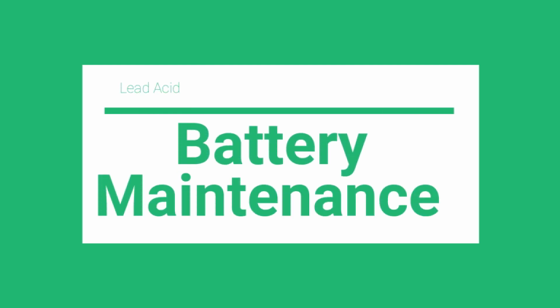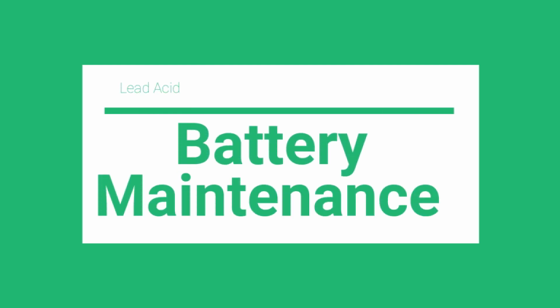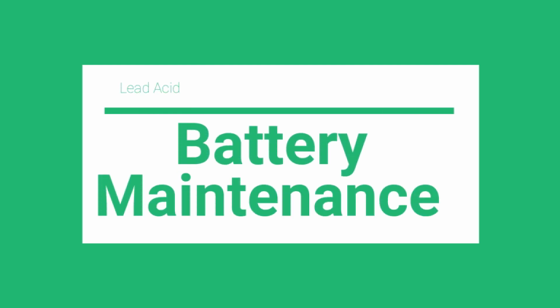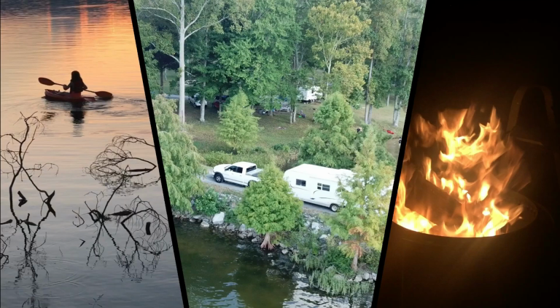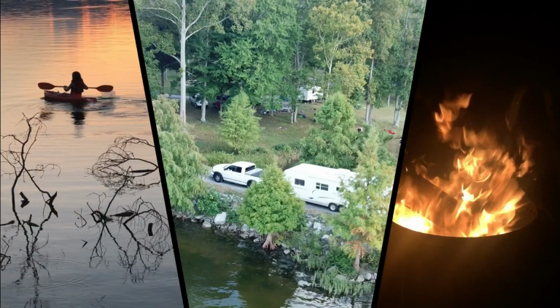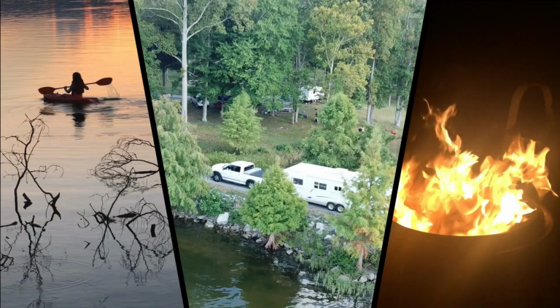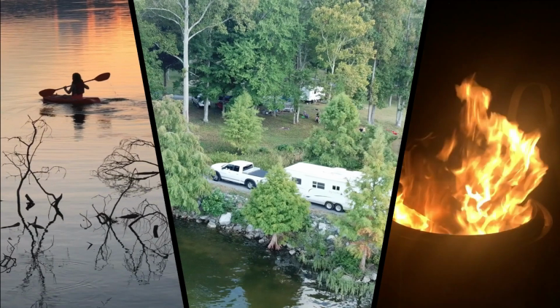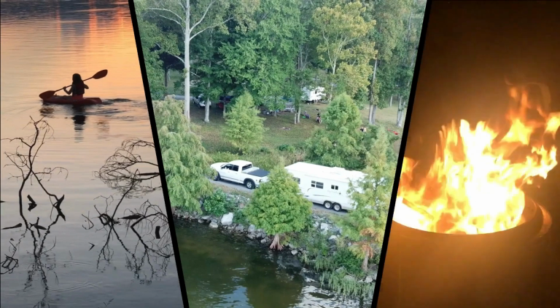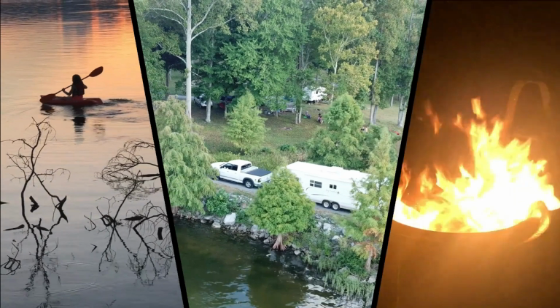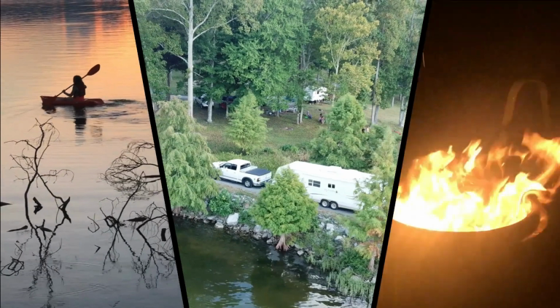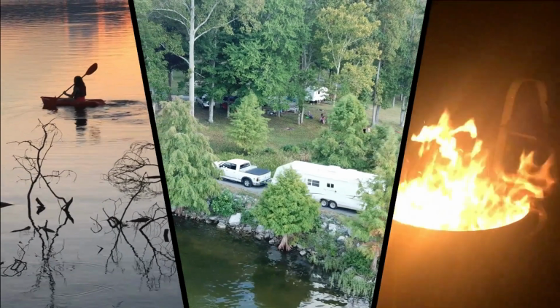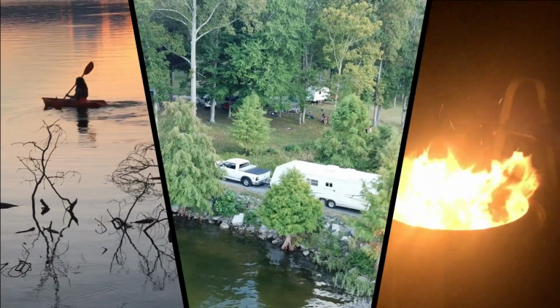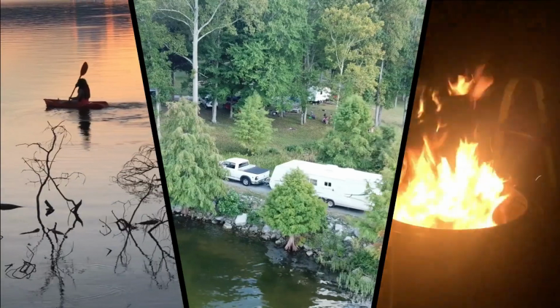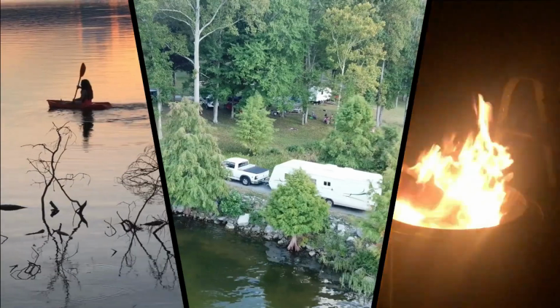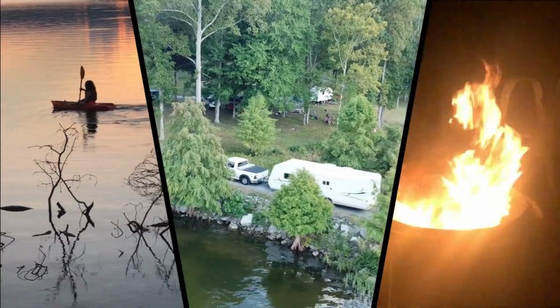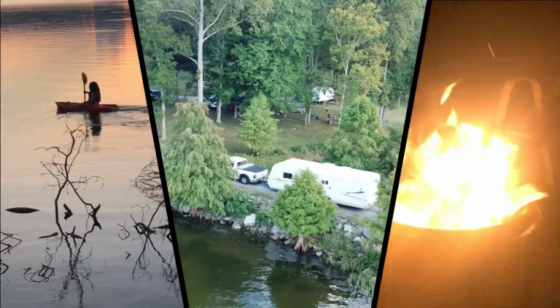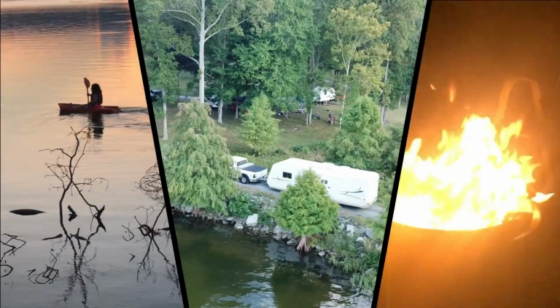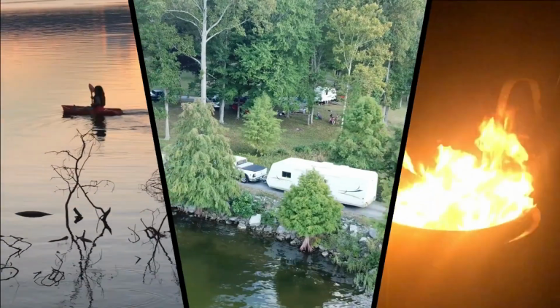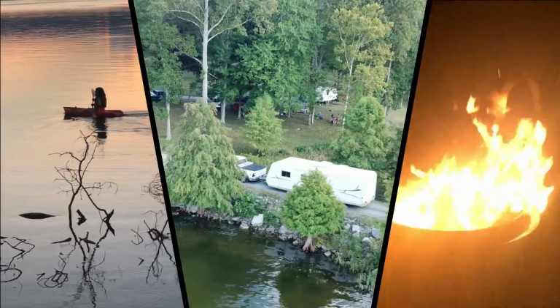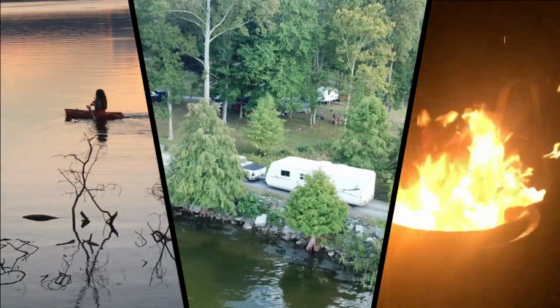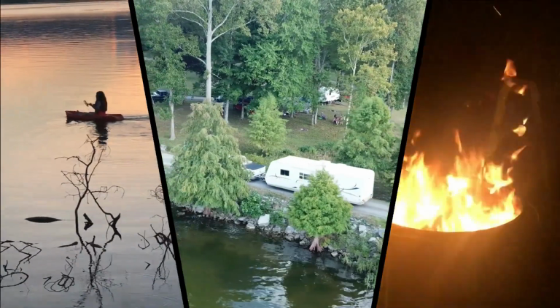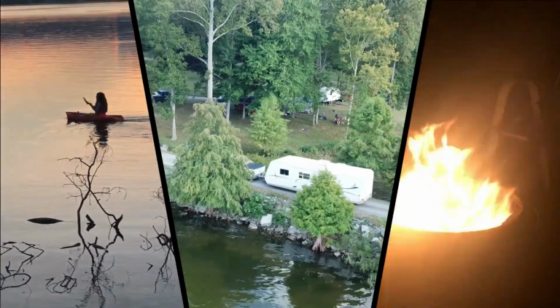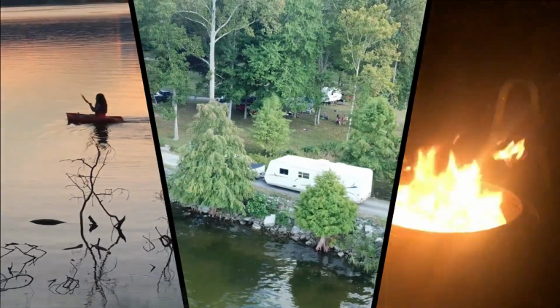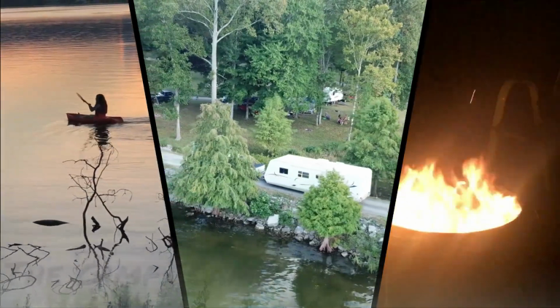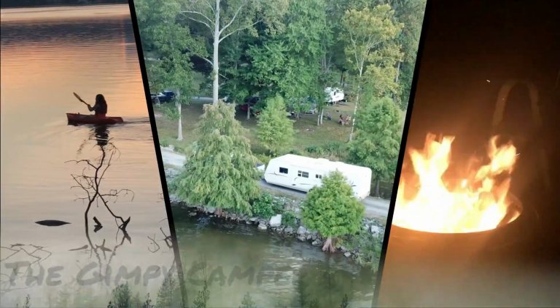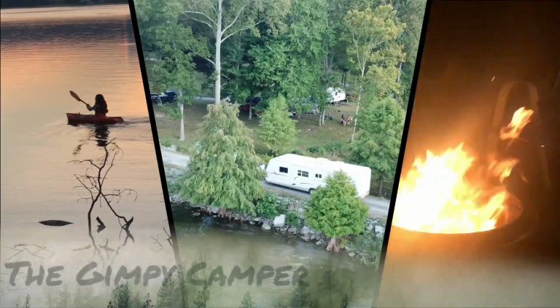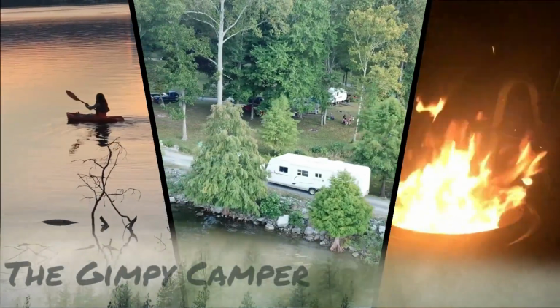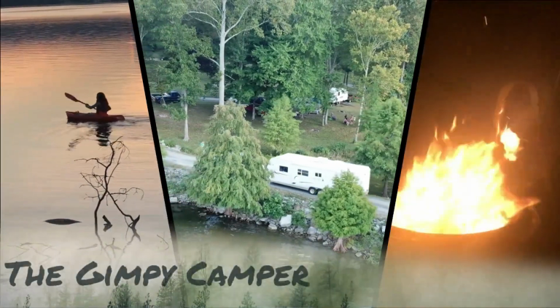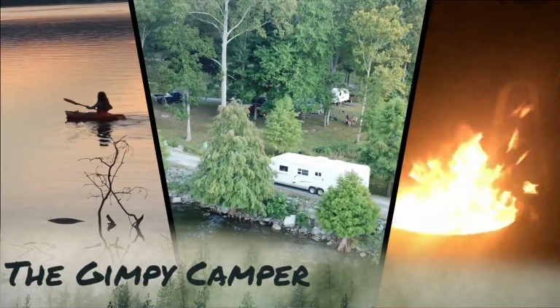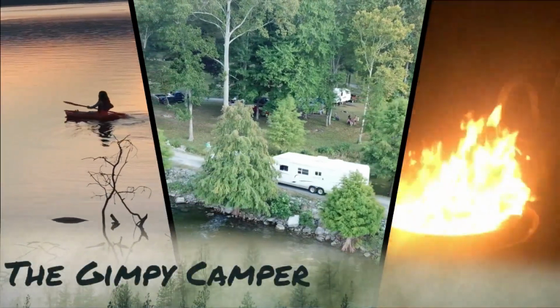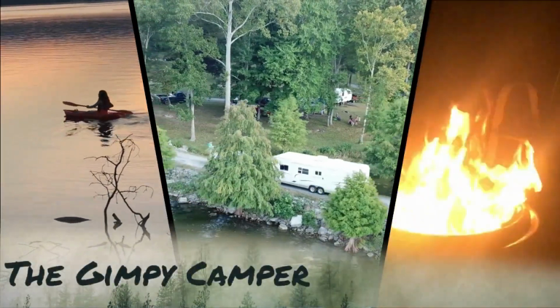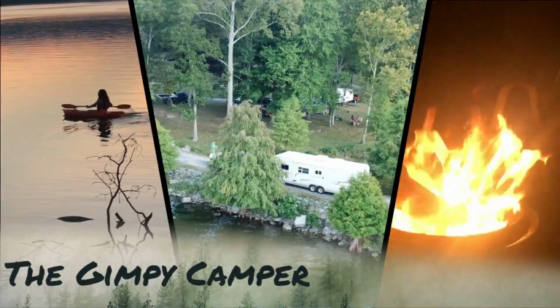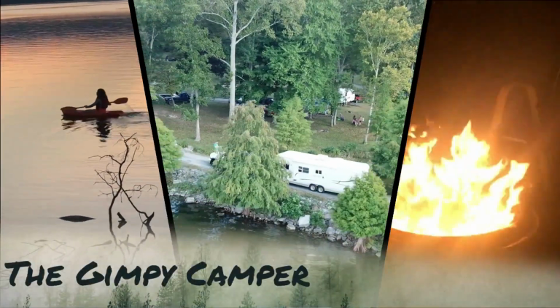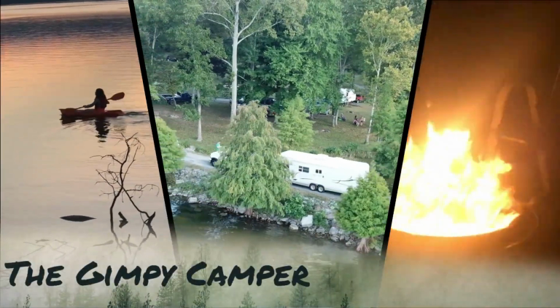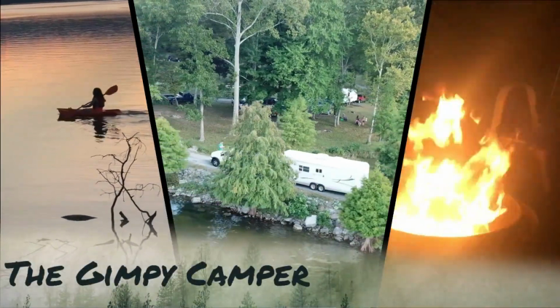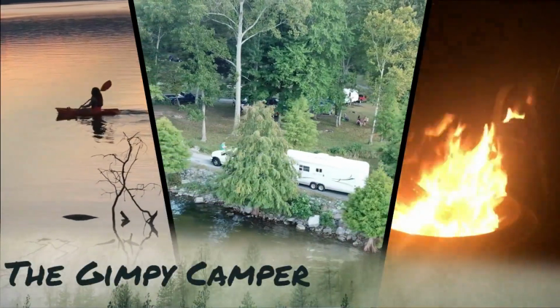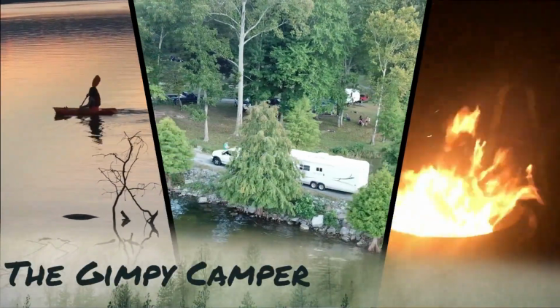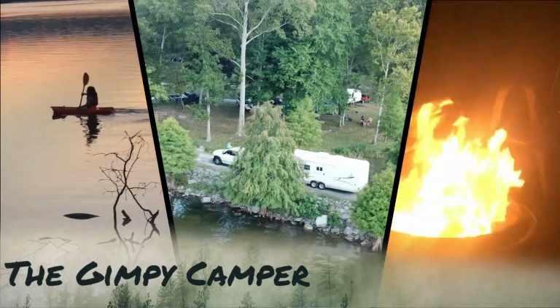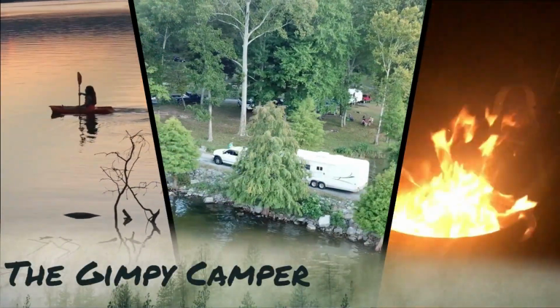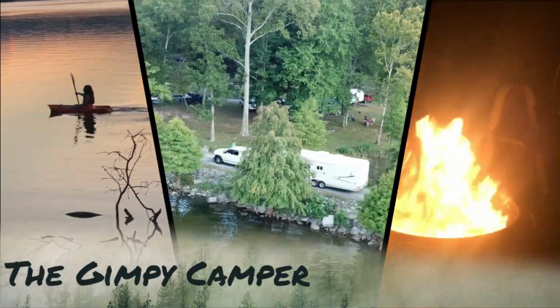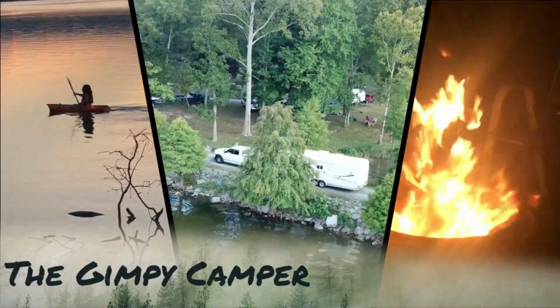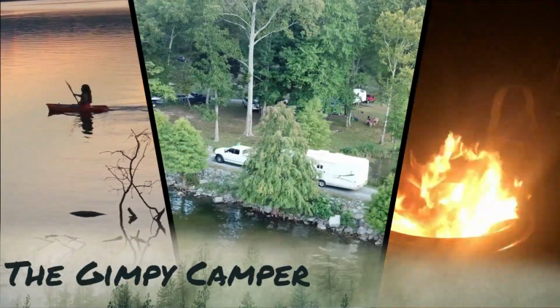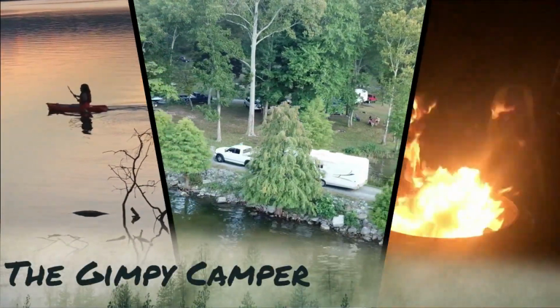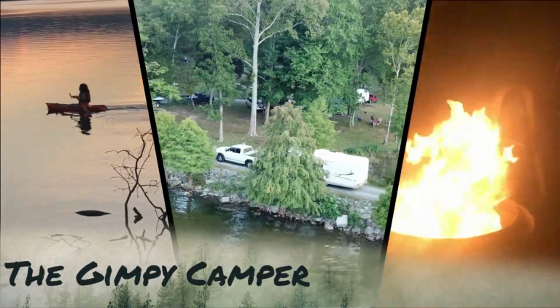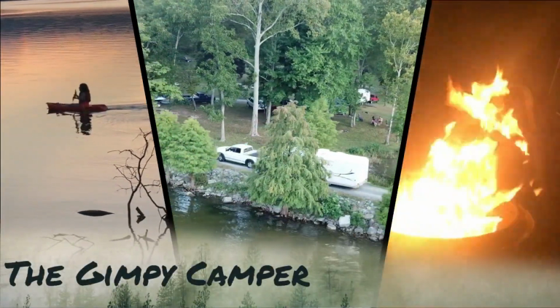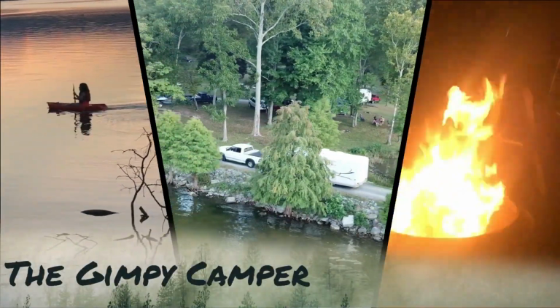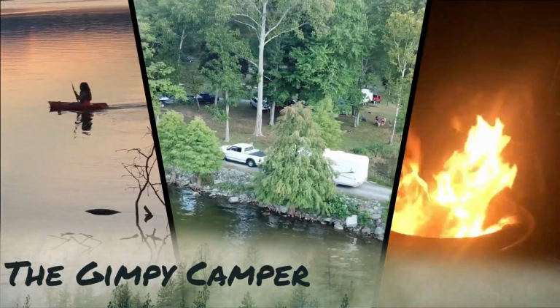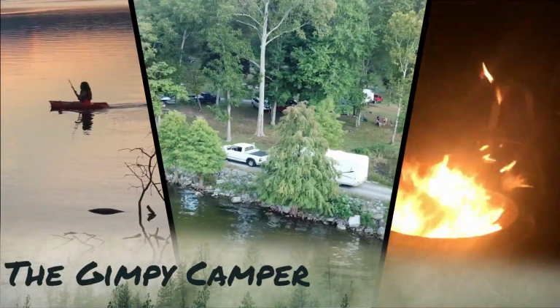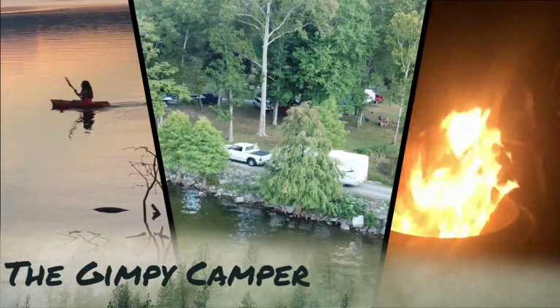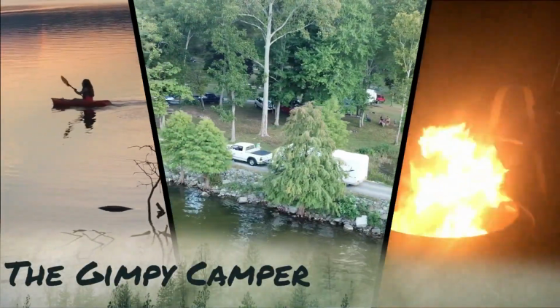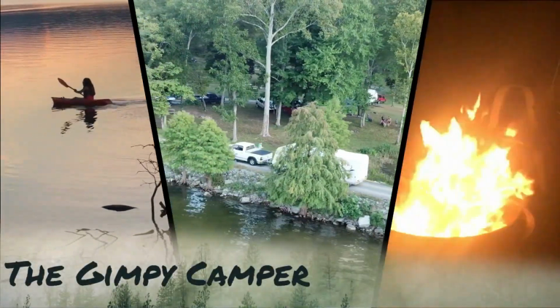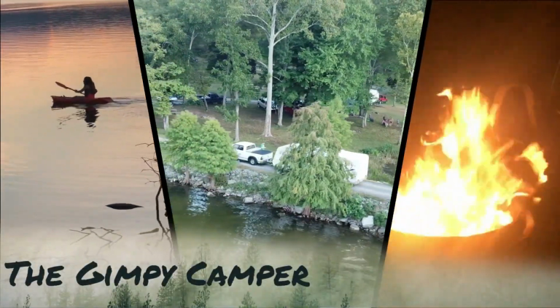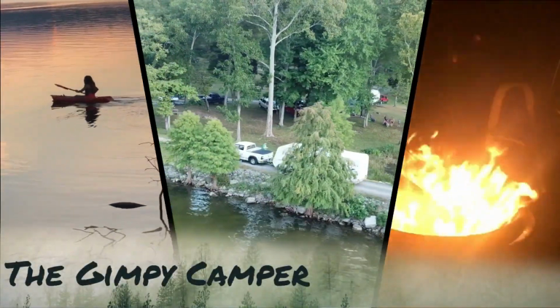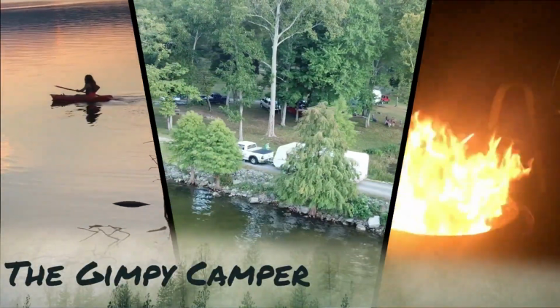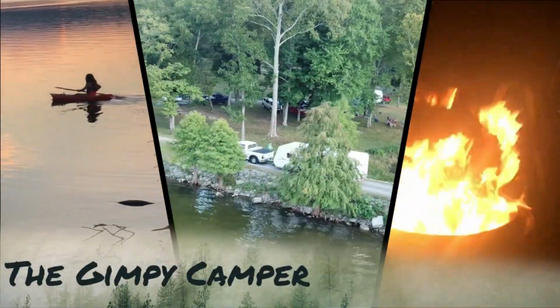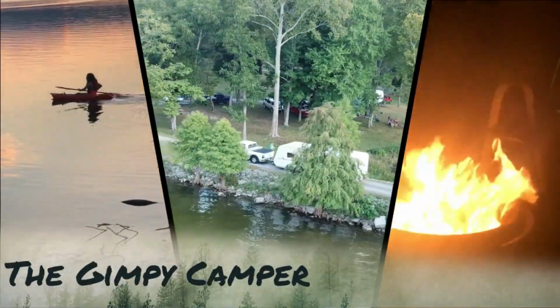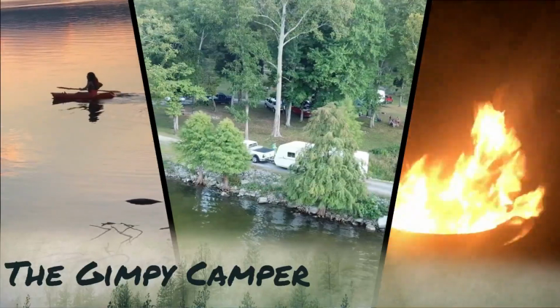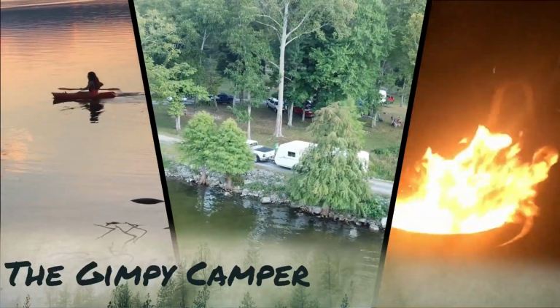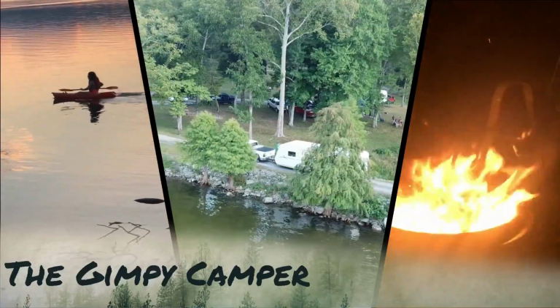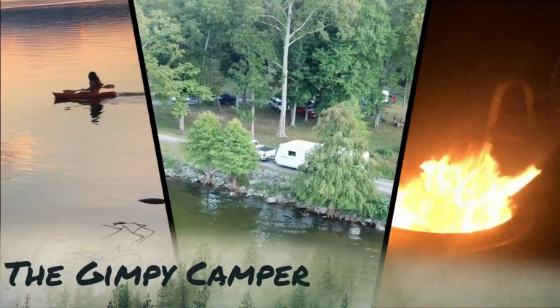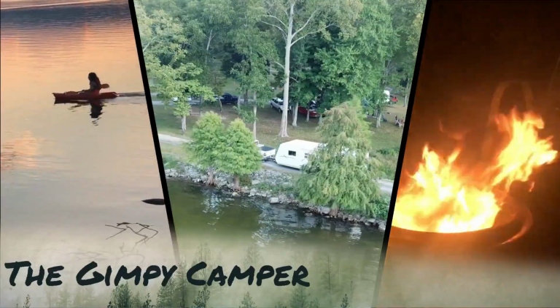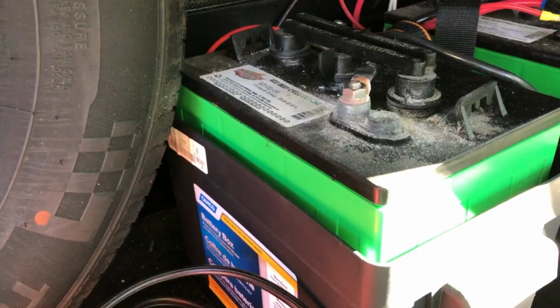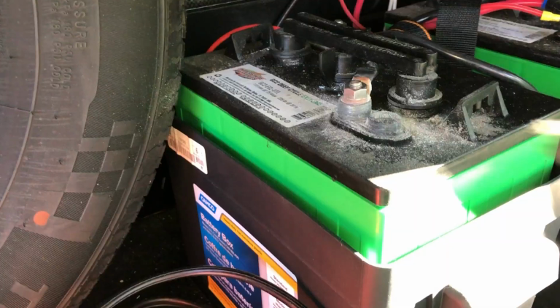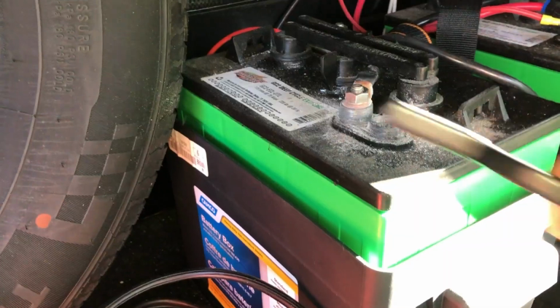First of all, don't forget the most basic thing and keep your batteries charged. If they go a couple months without being charged, they're going to die and that's going to be bad.